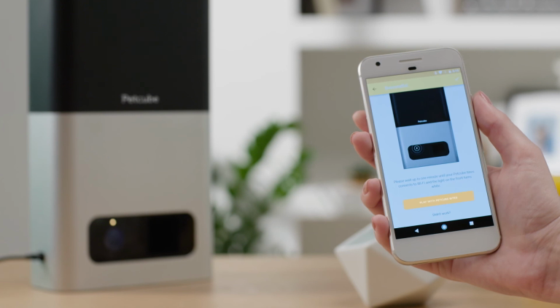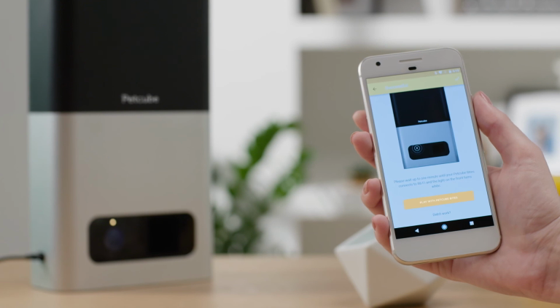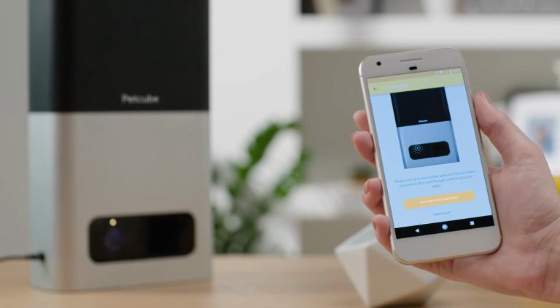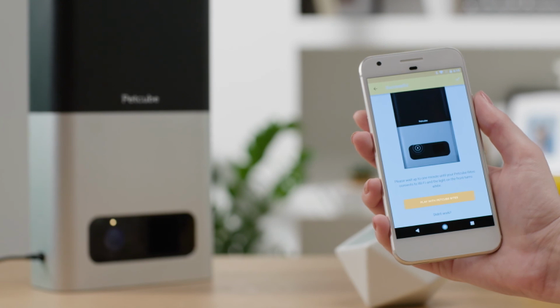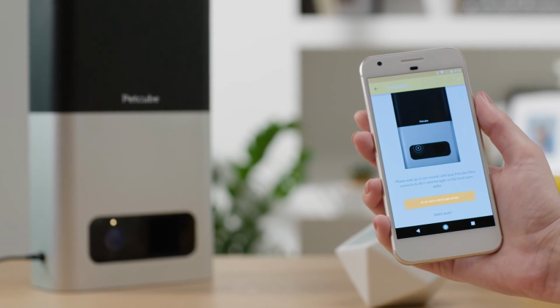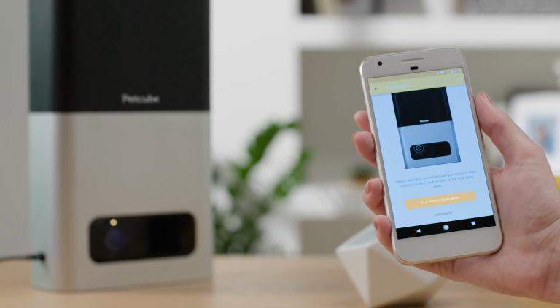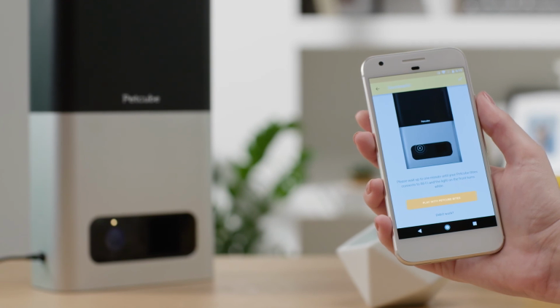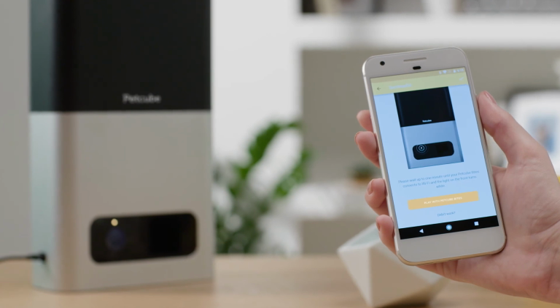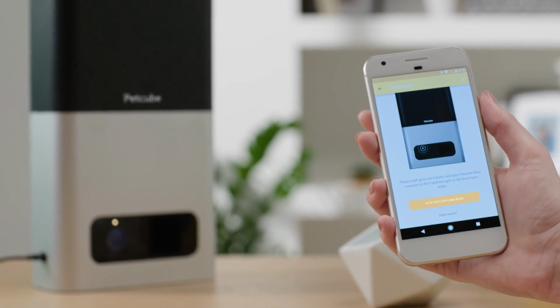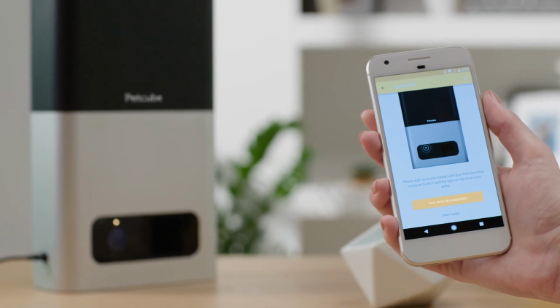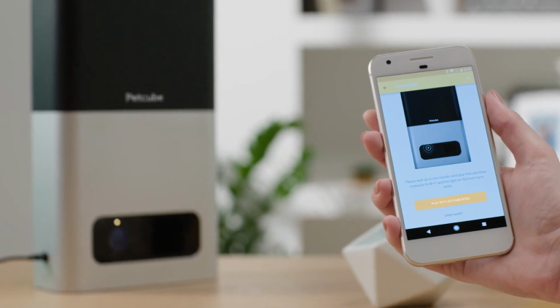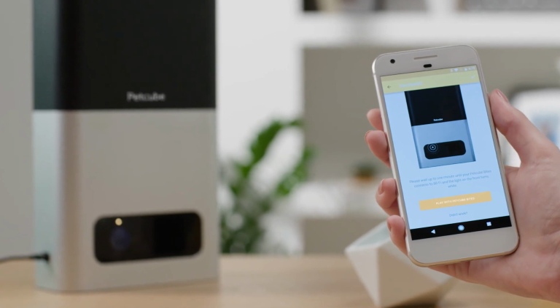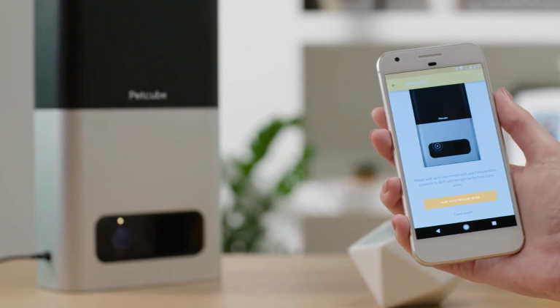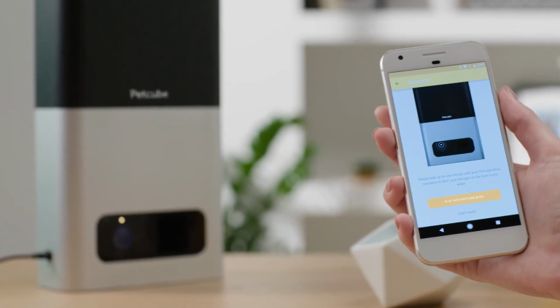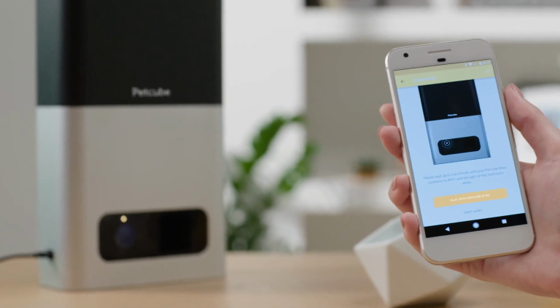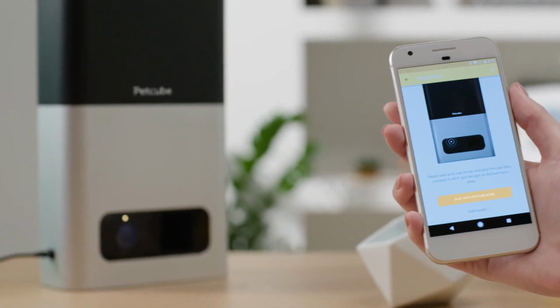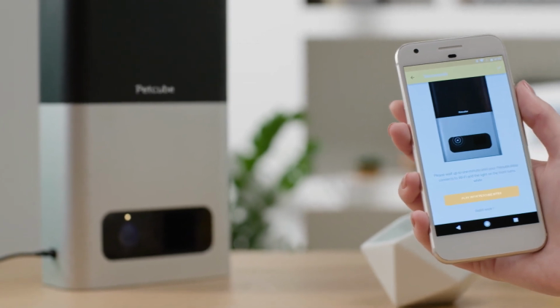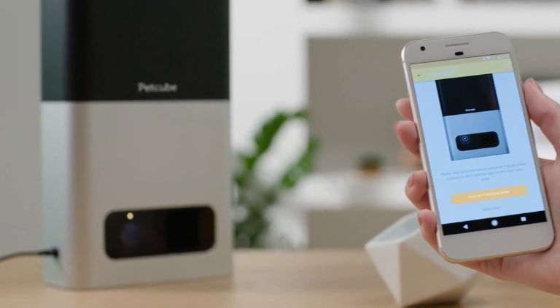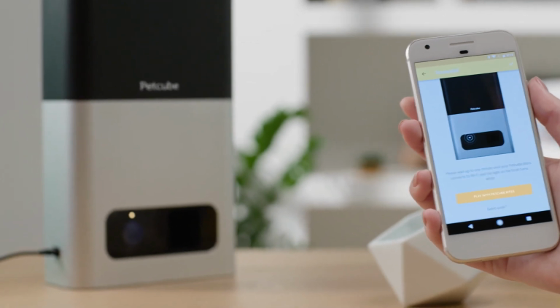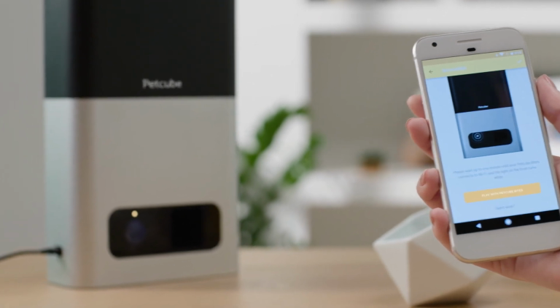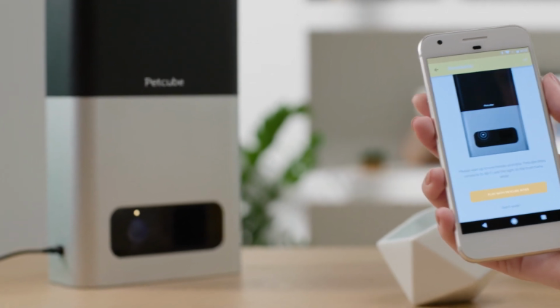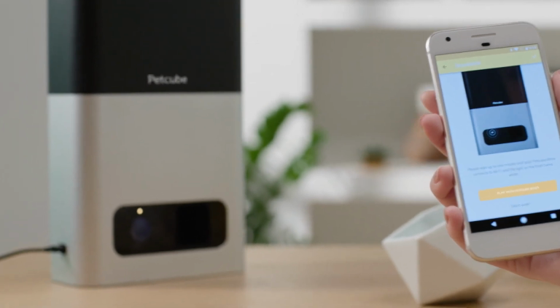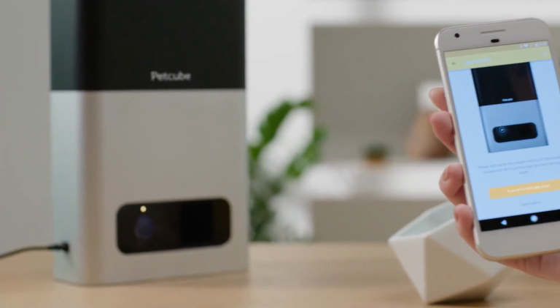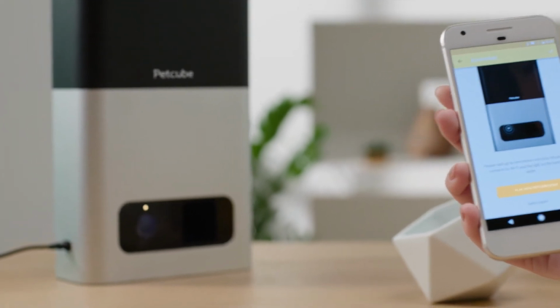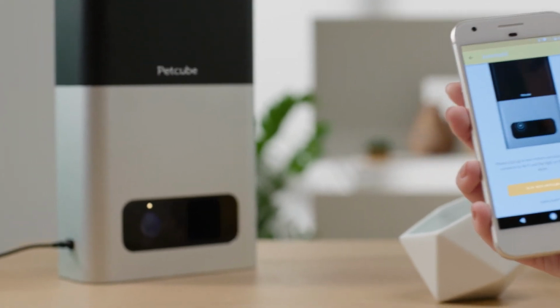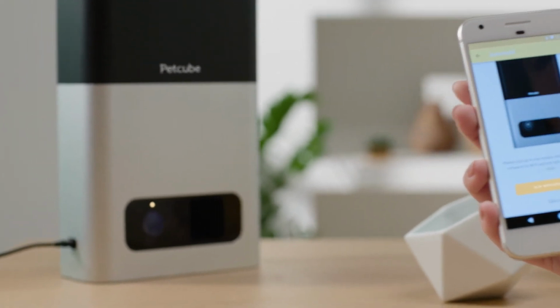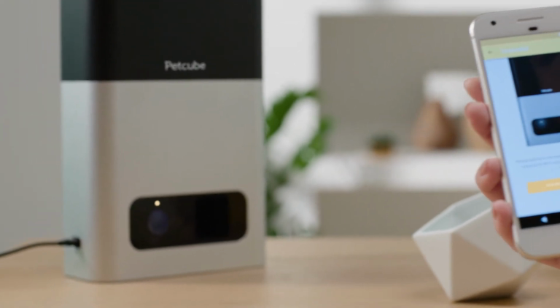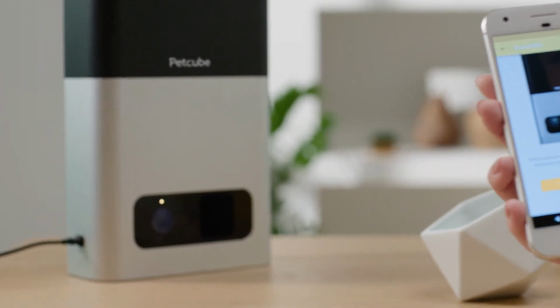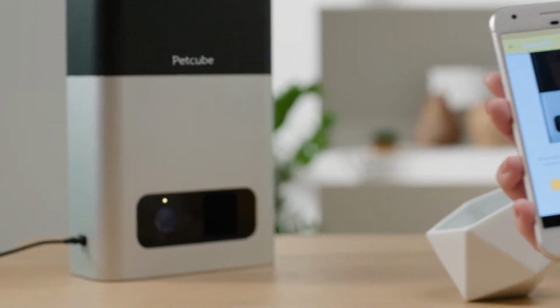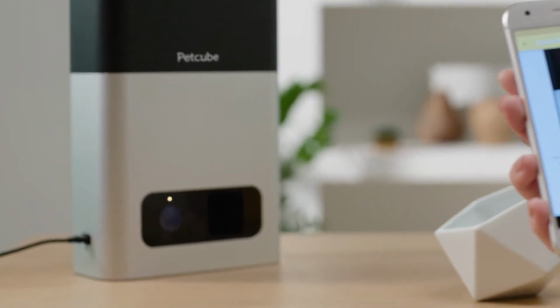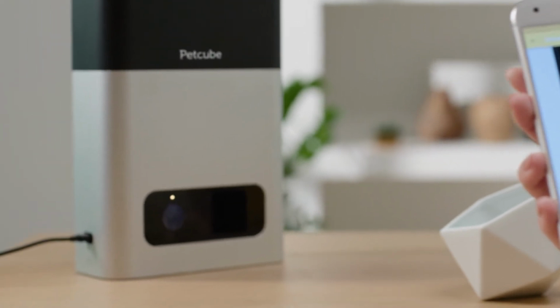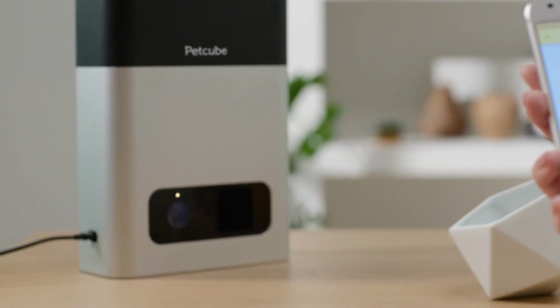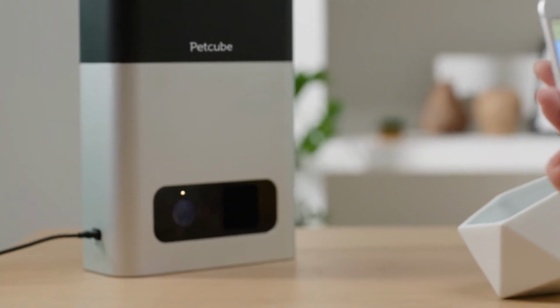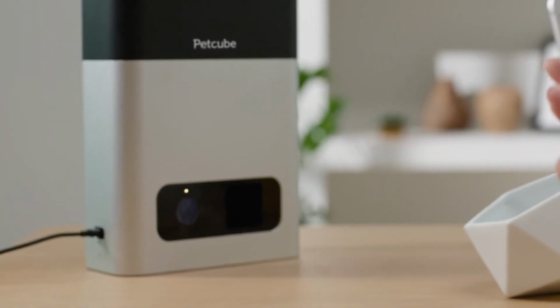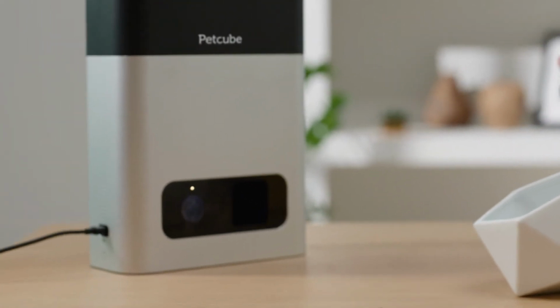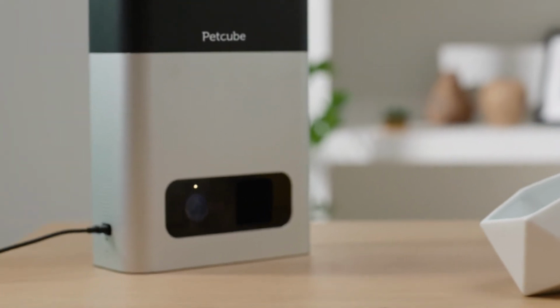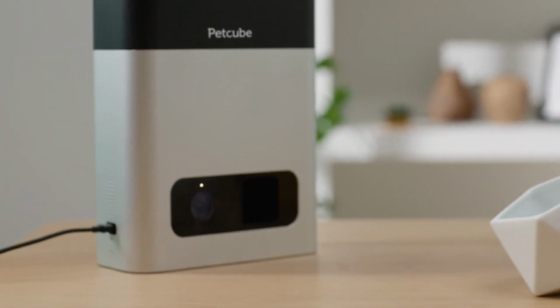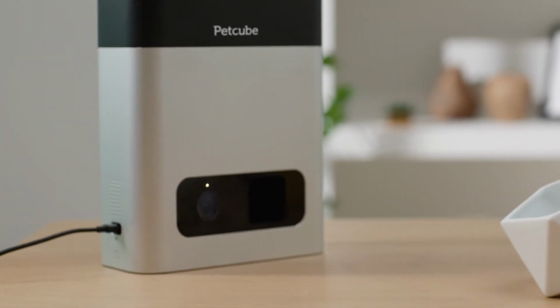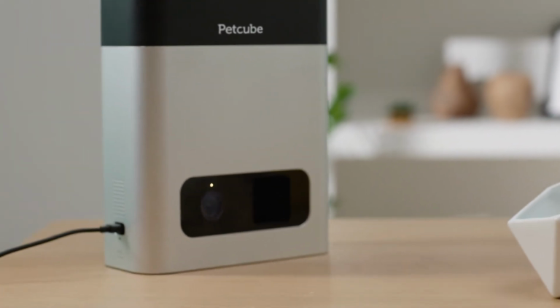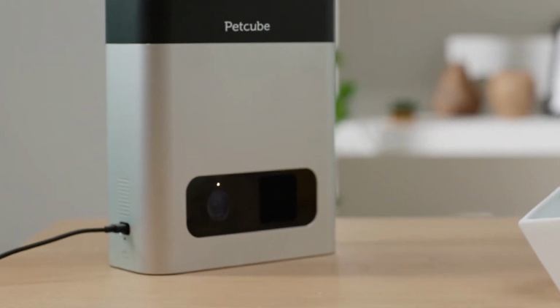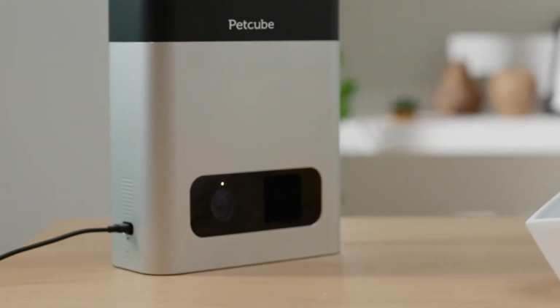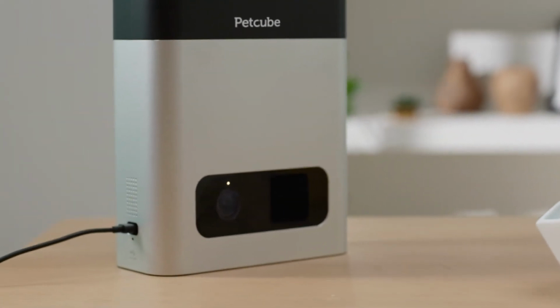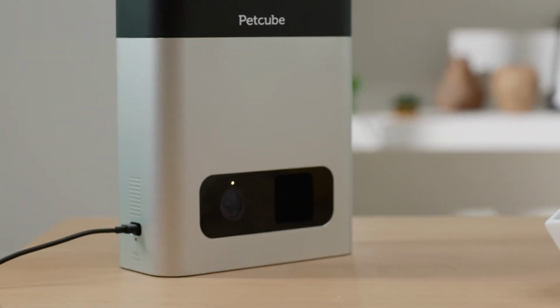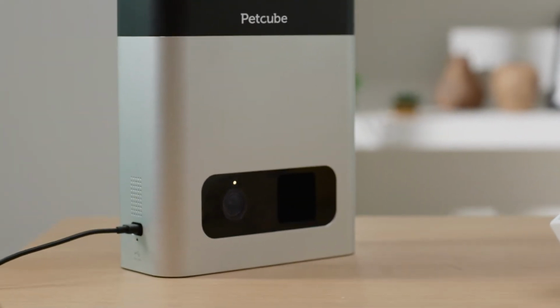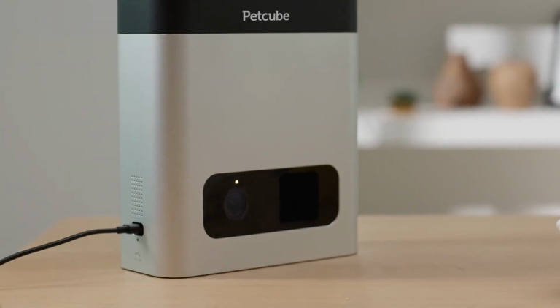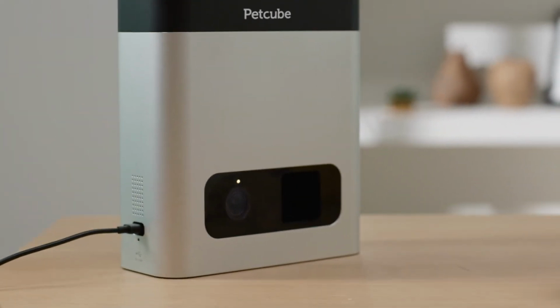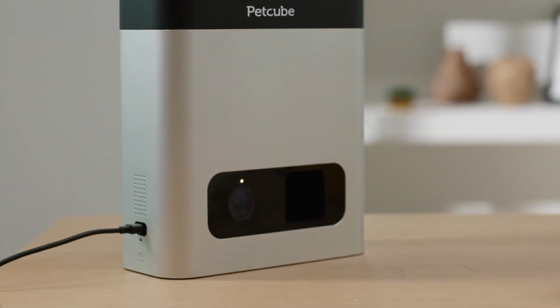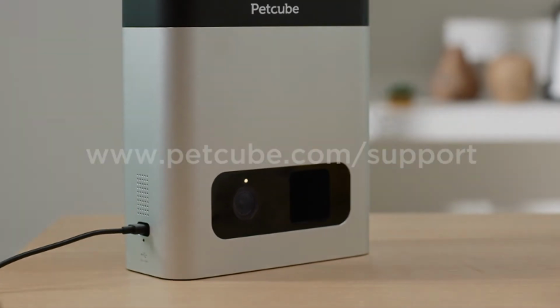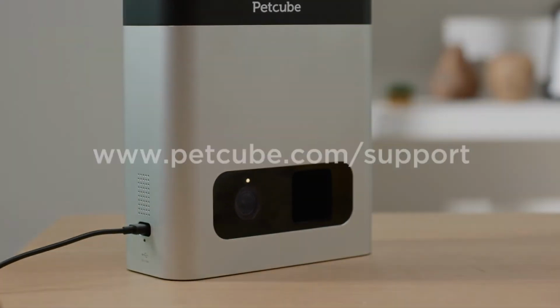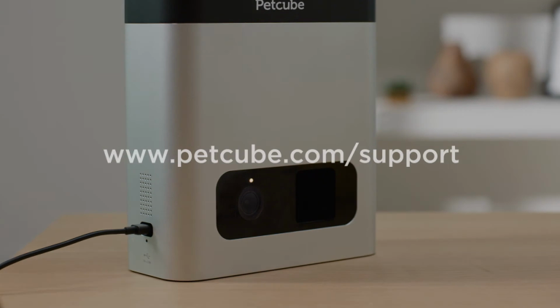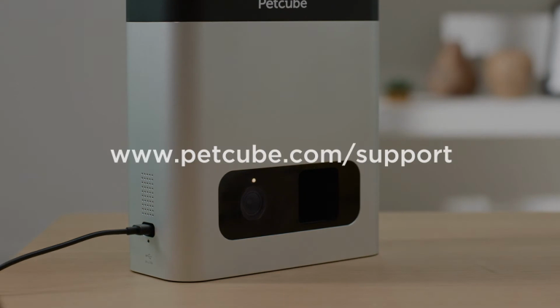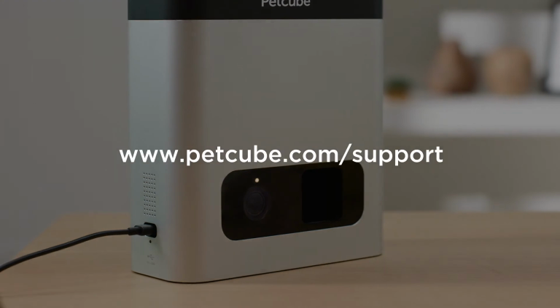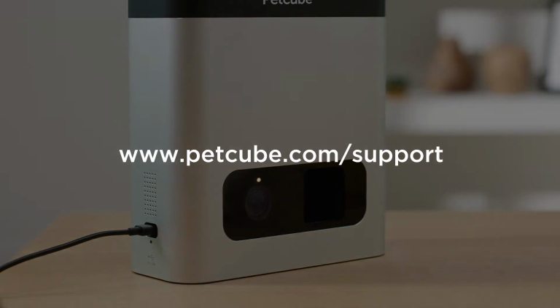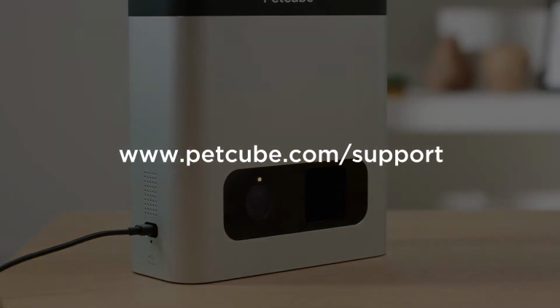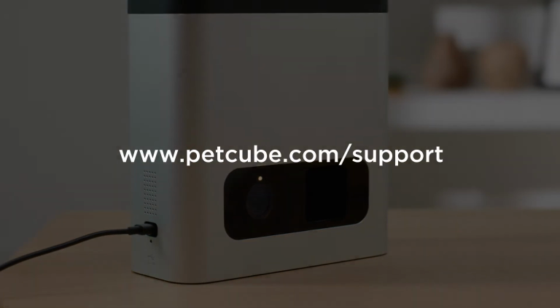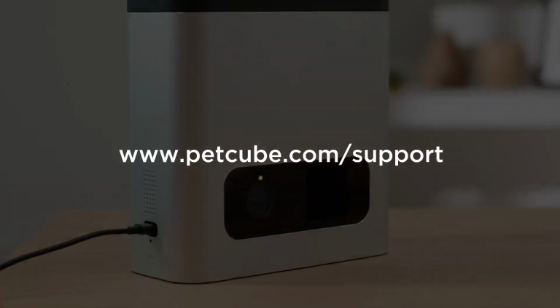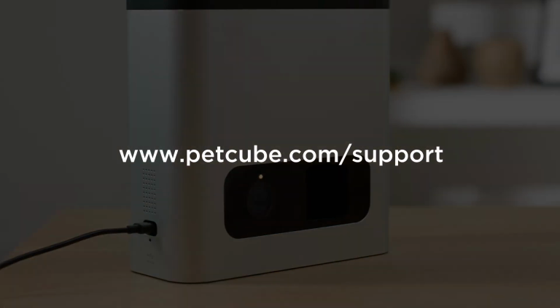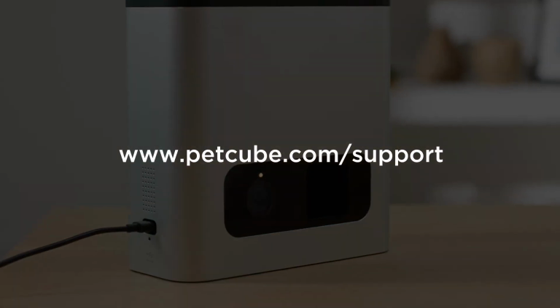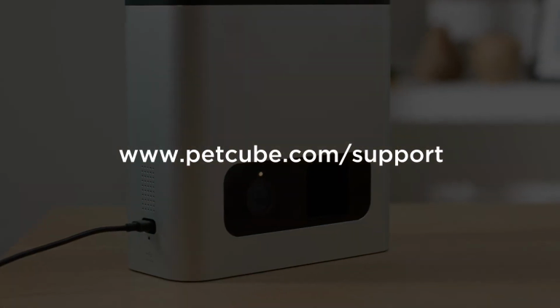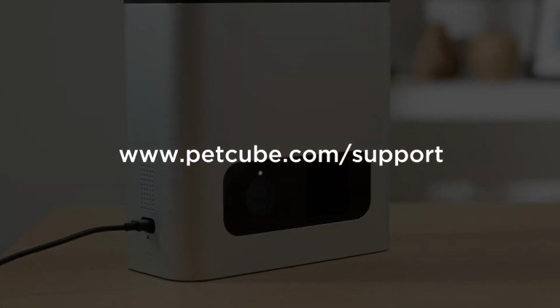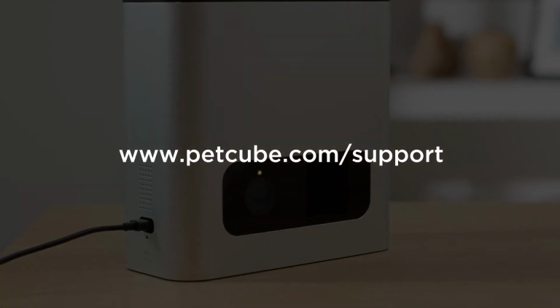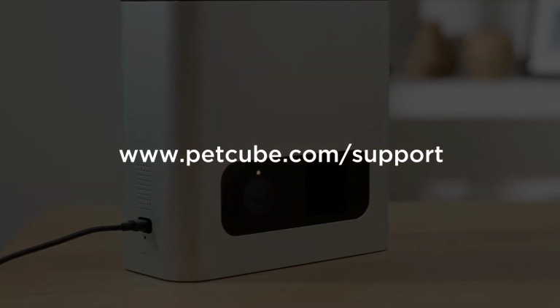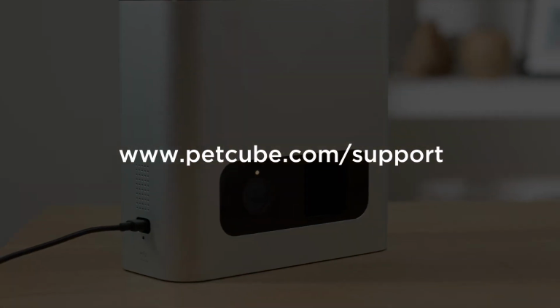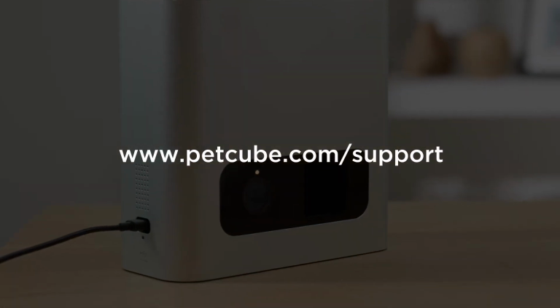Congratulations! Your PetCube Bites is ready for action. Check out our help page for more tips. Let's get started.